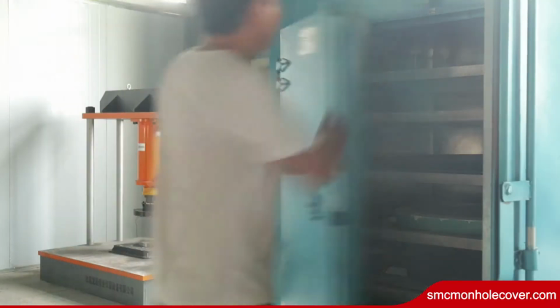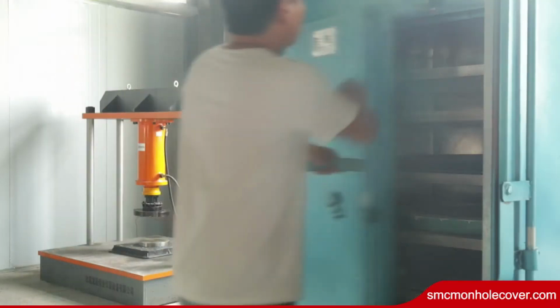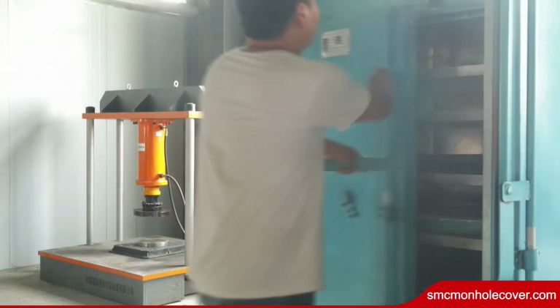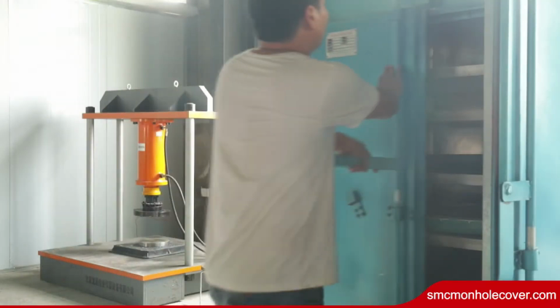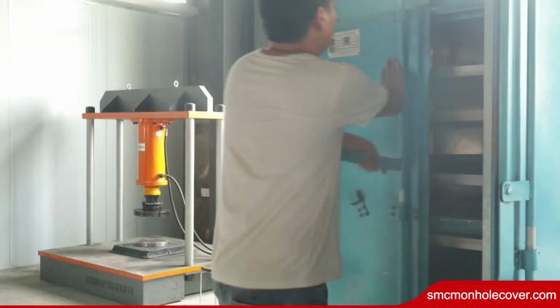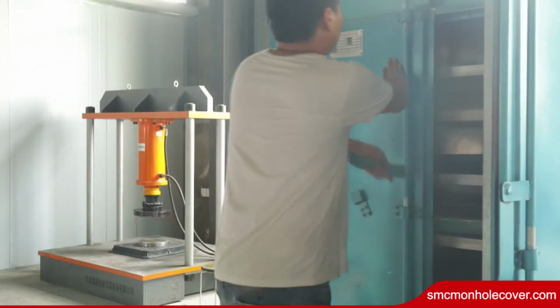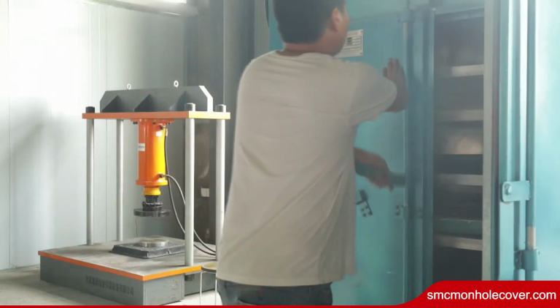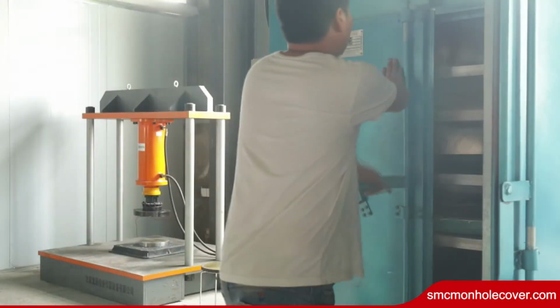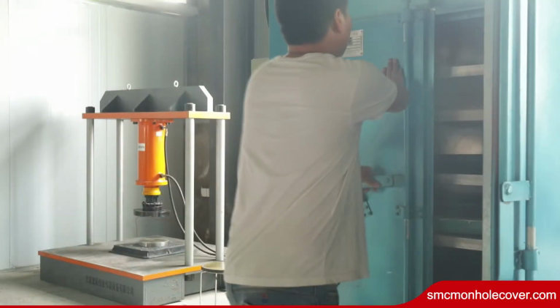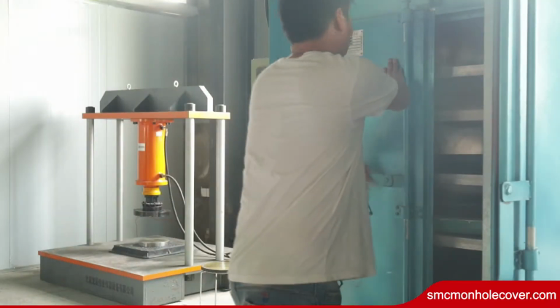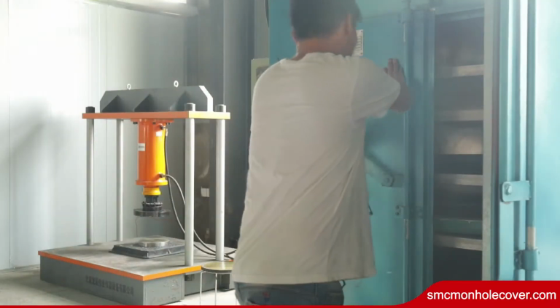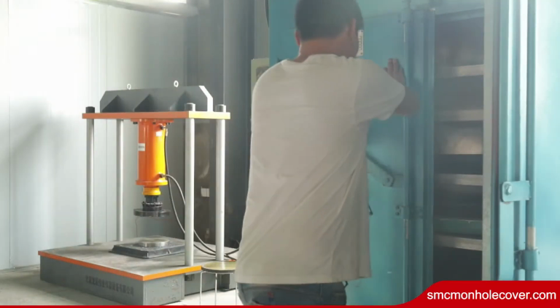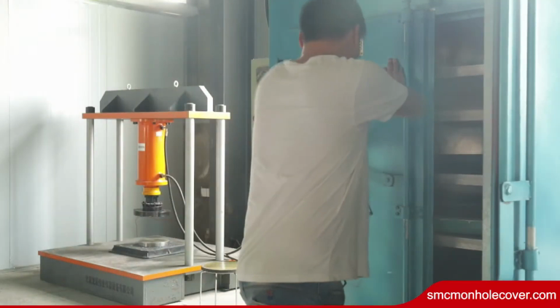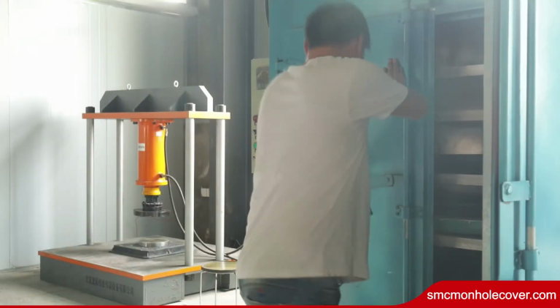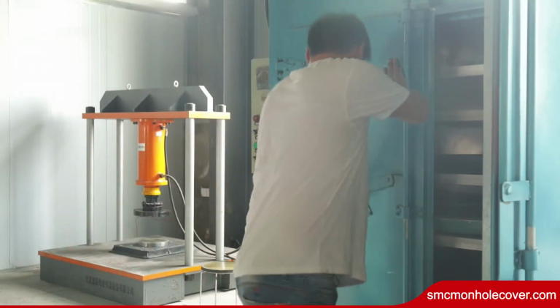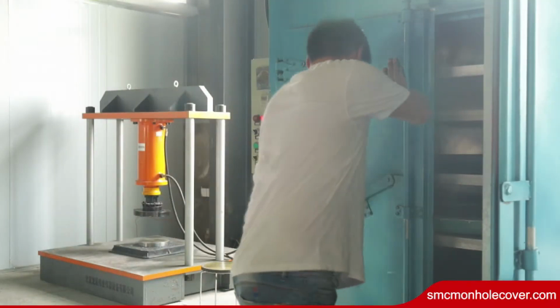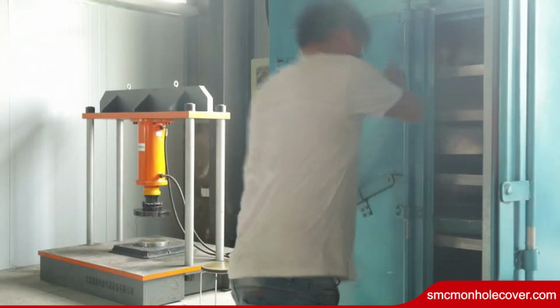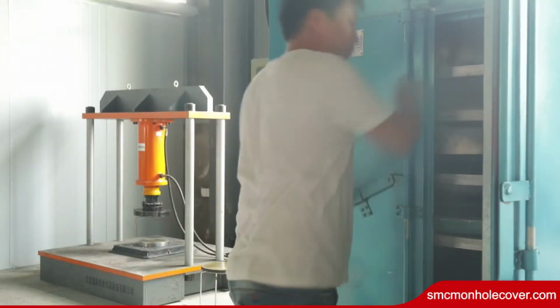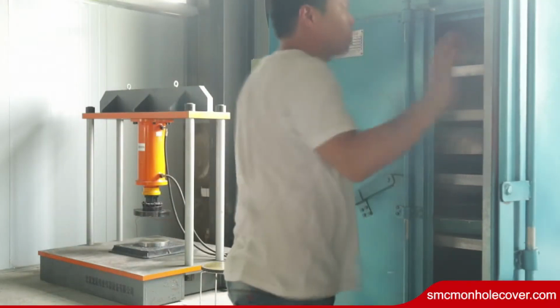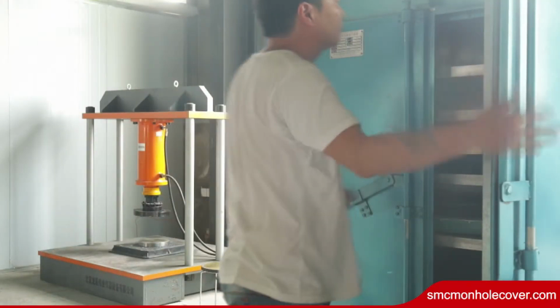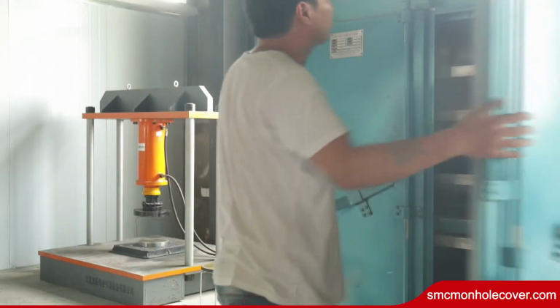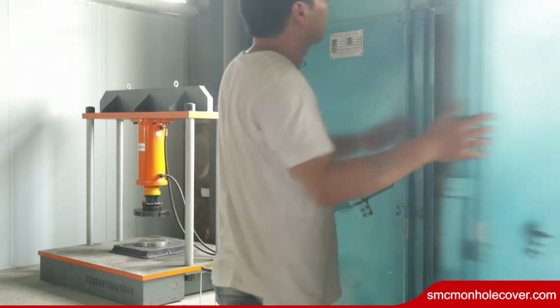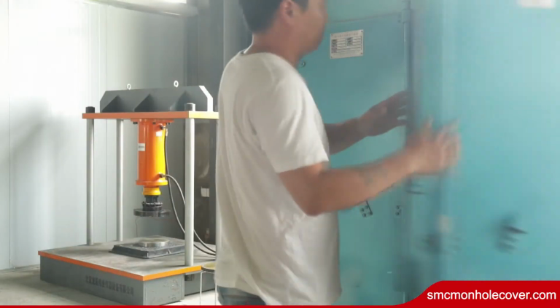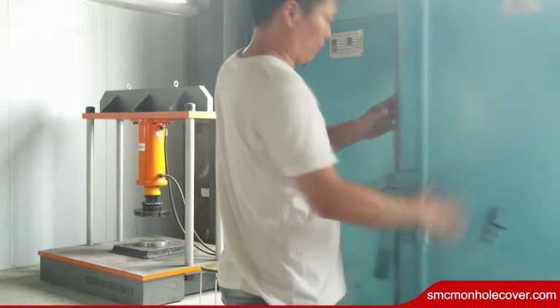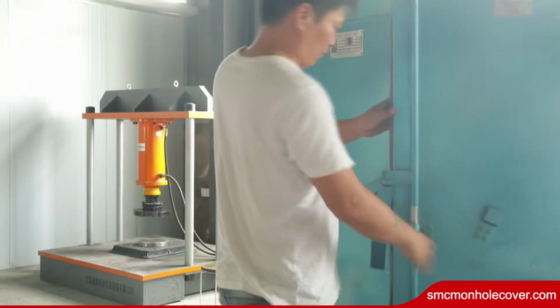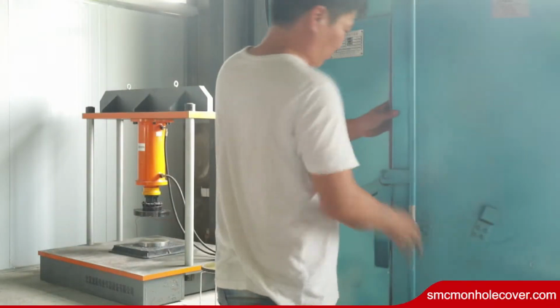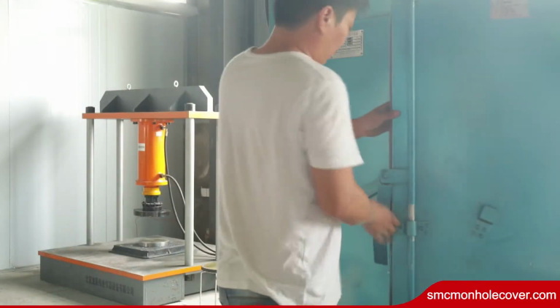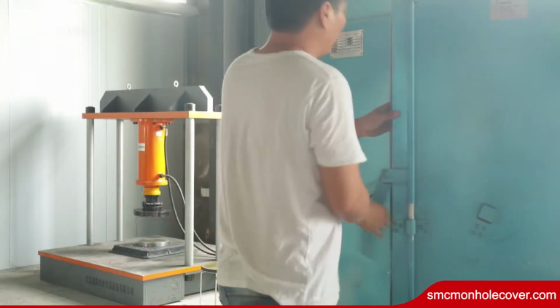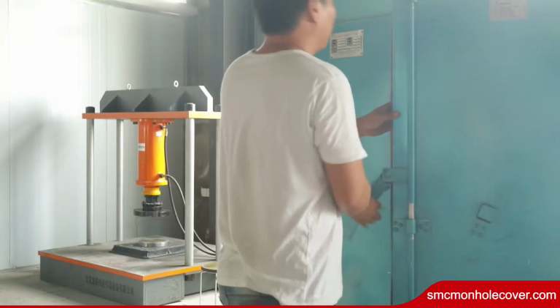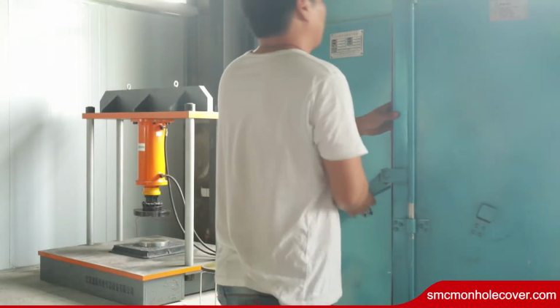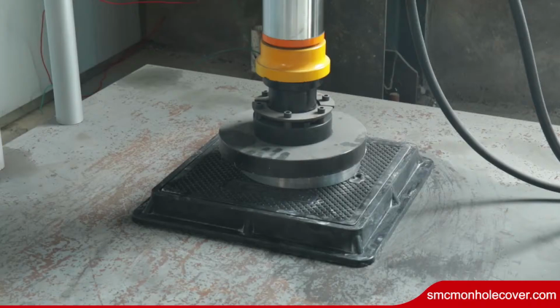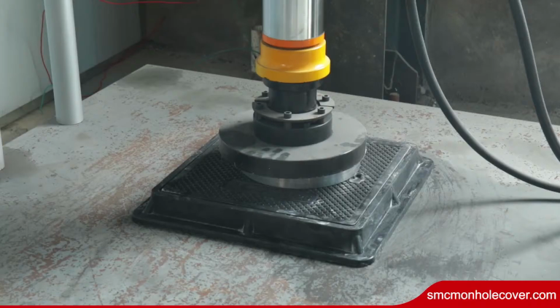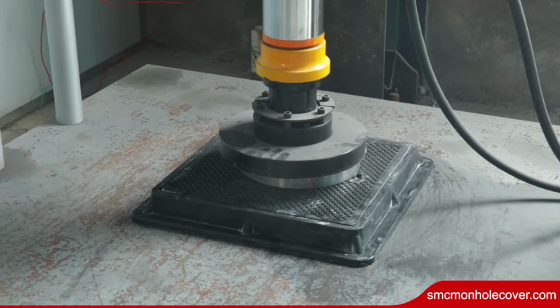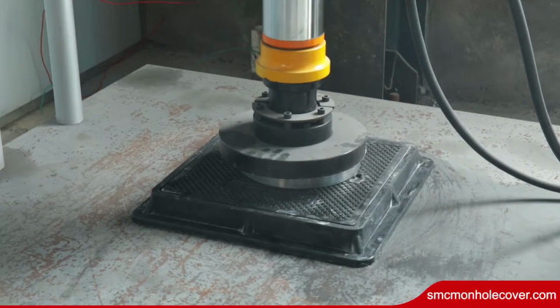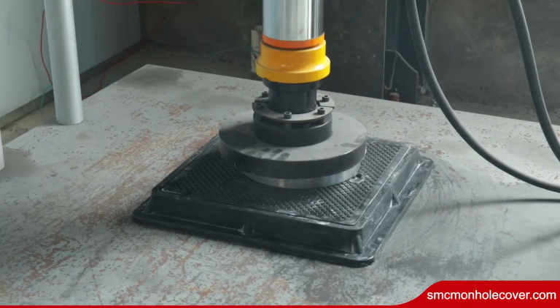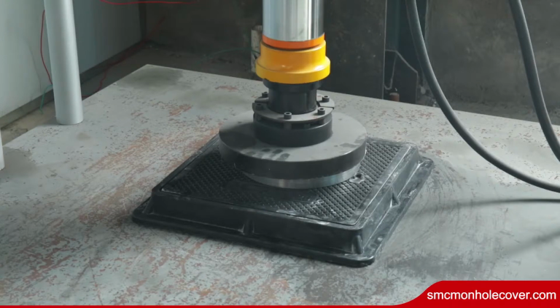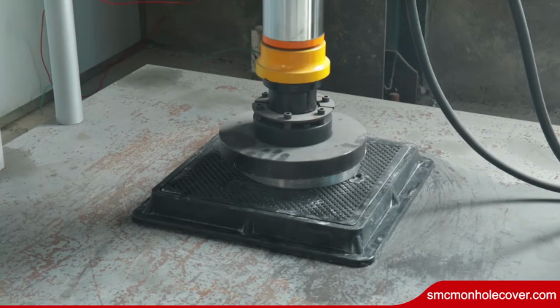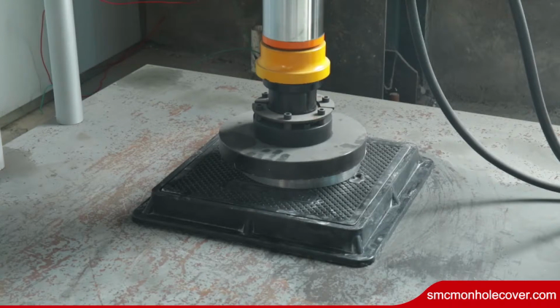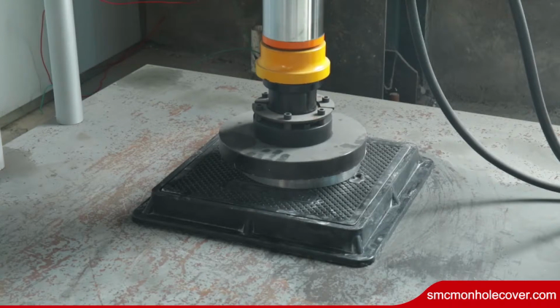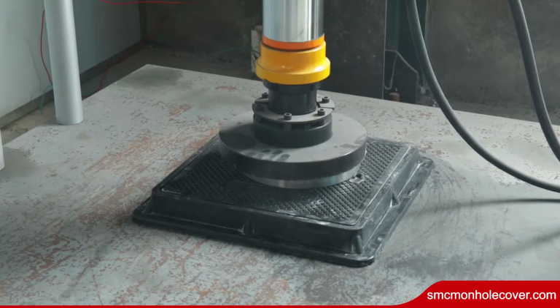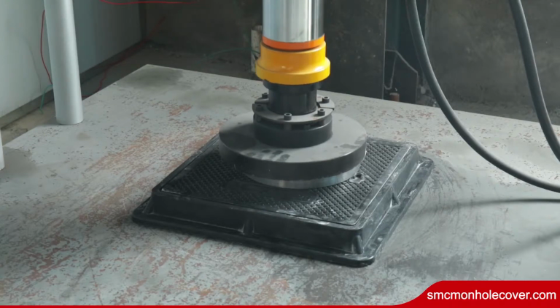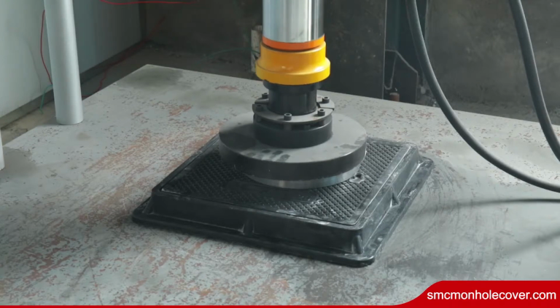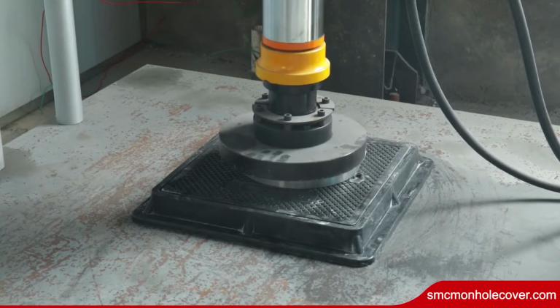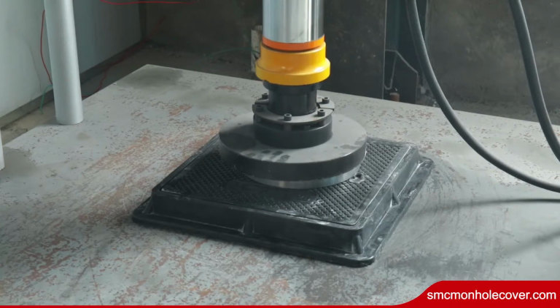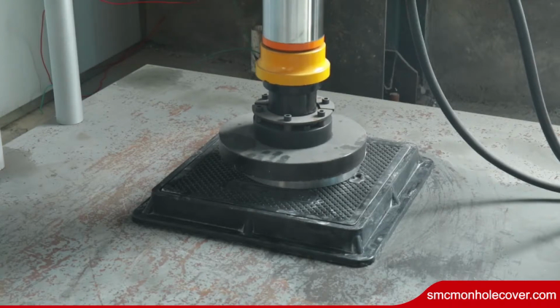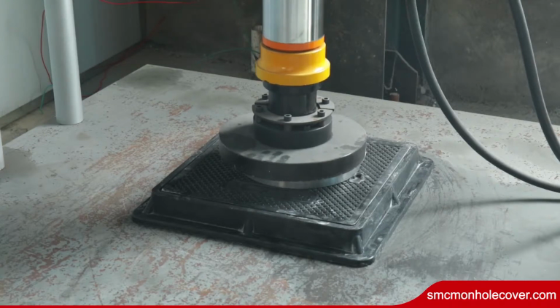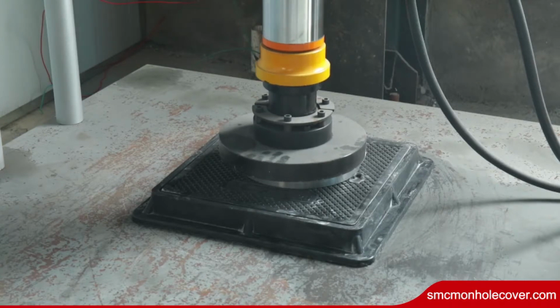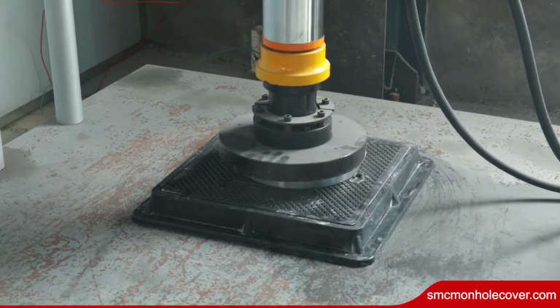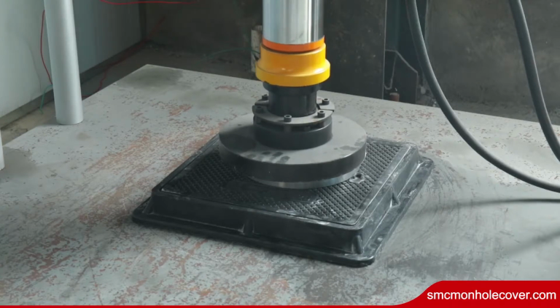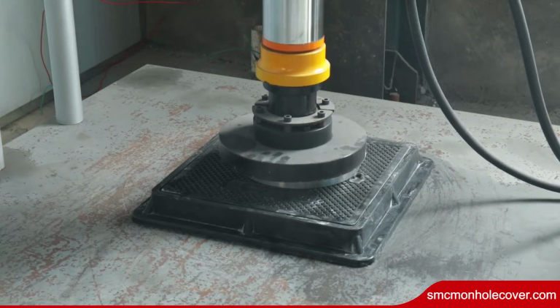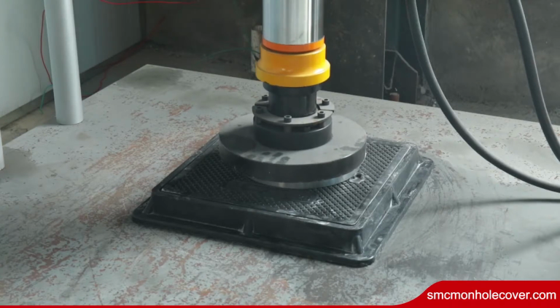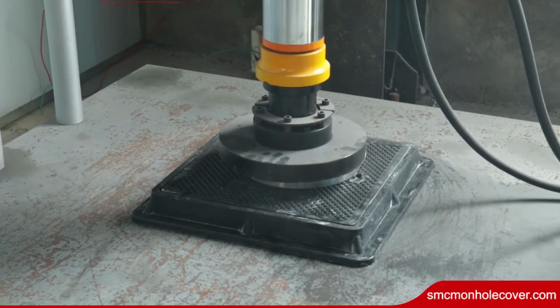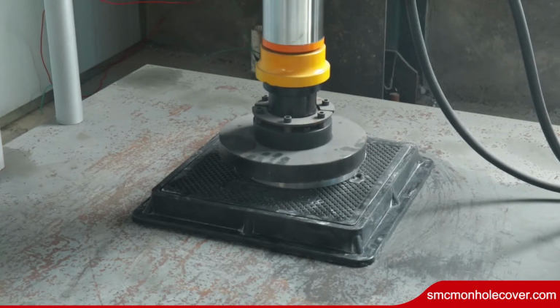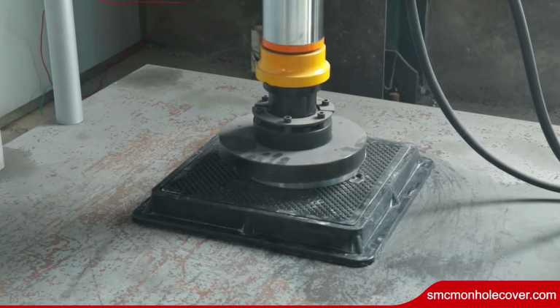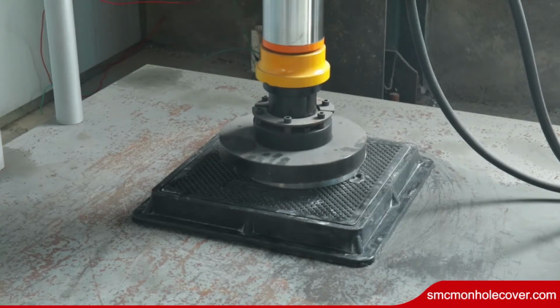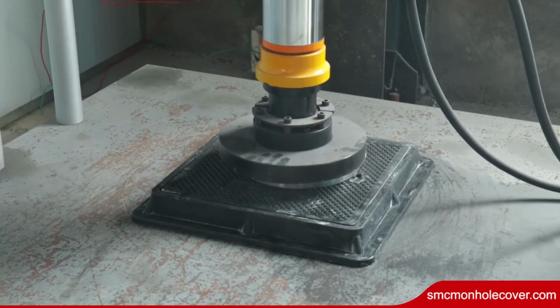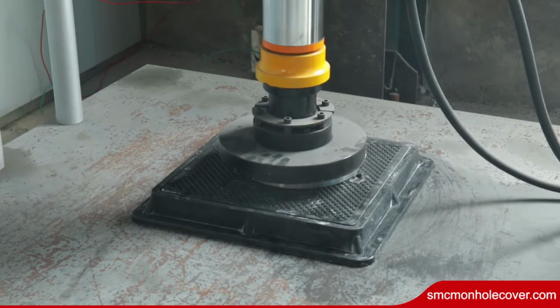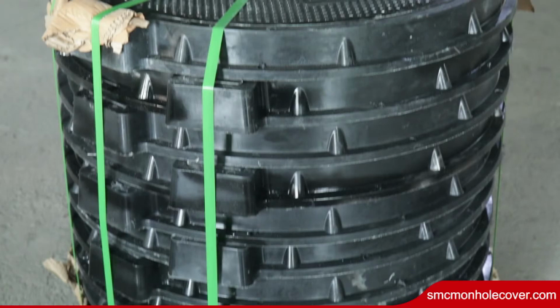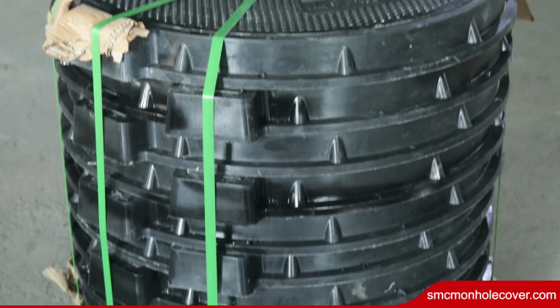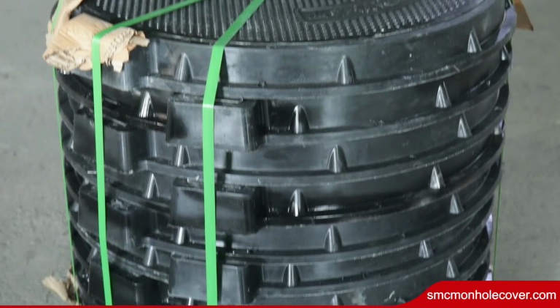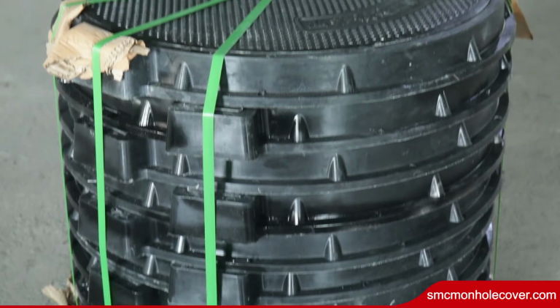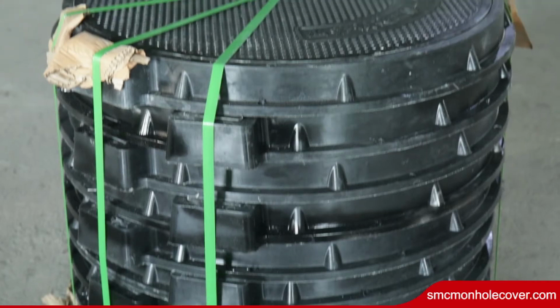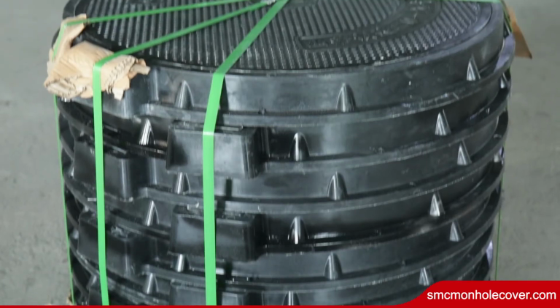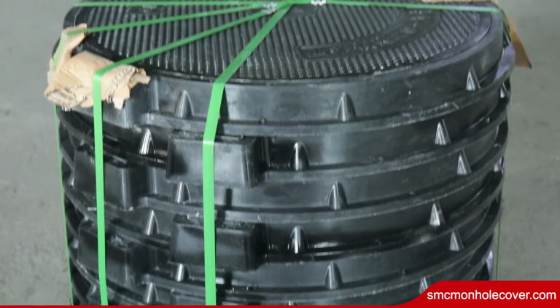Even more, this has a total weight of only 42kg at a loading rate of D400.